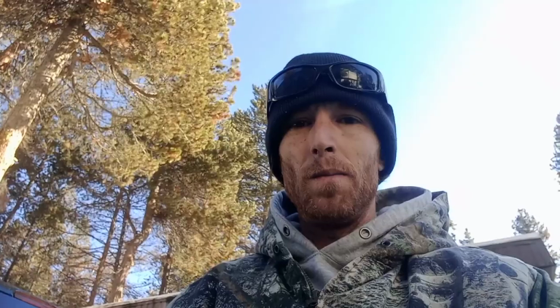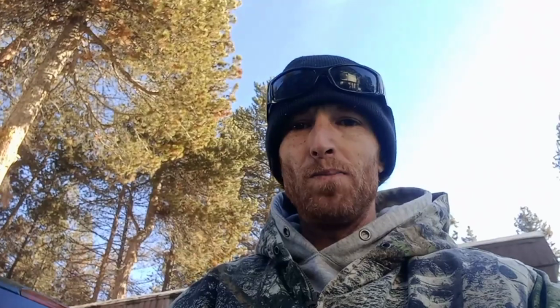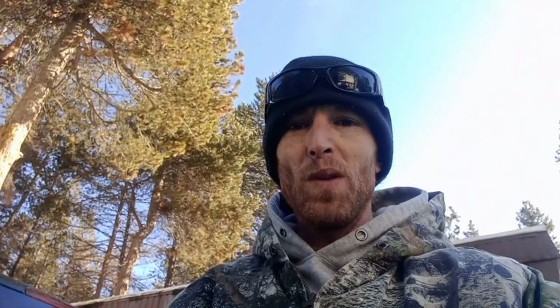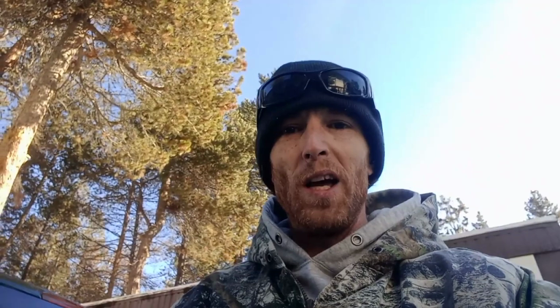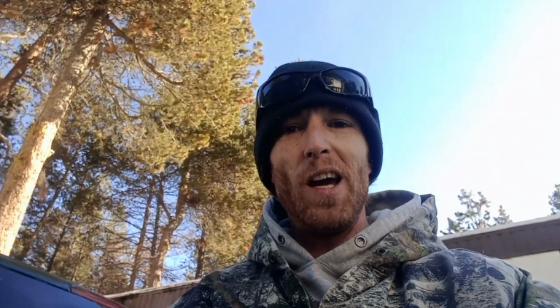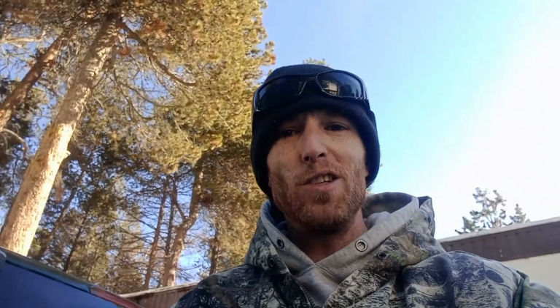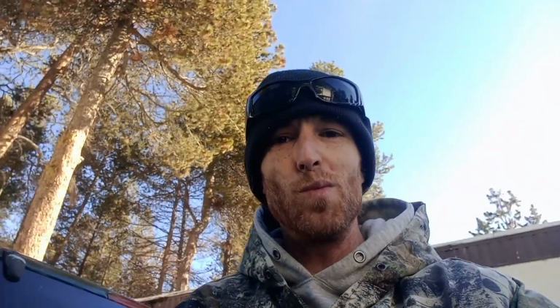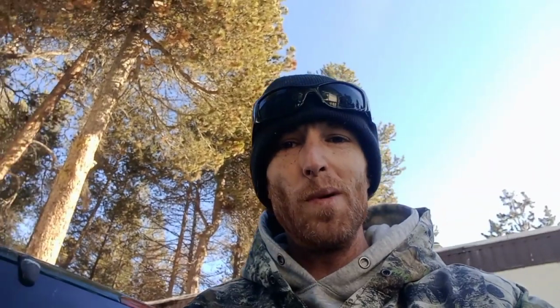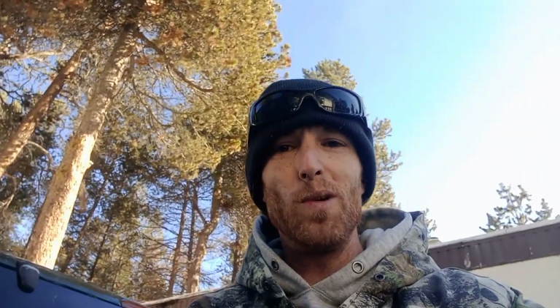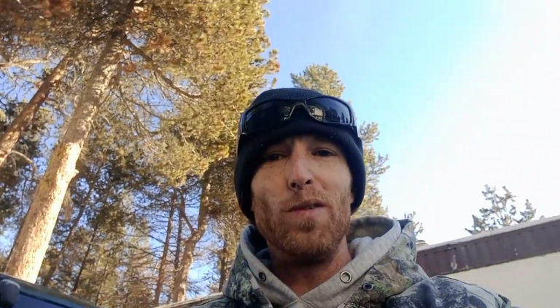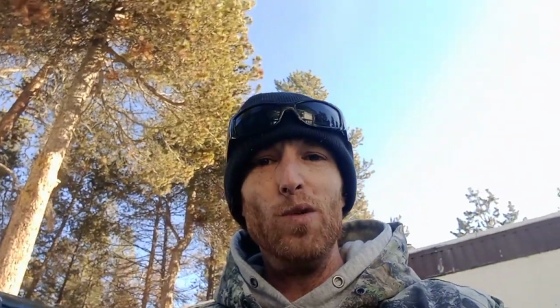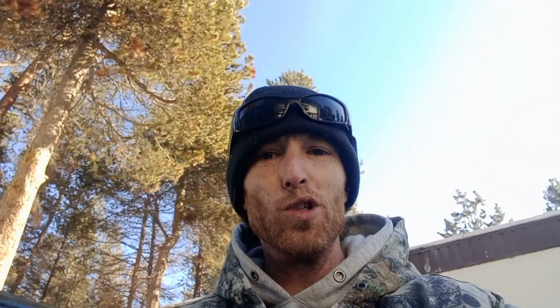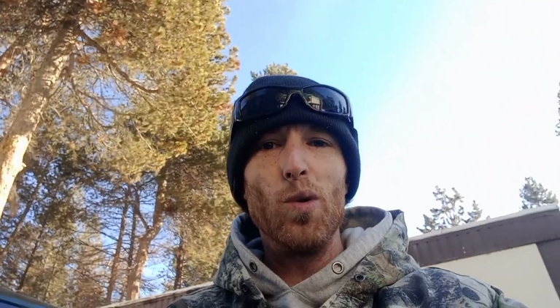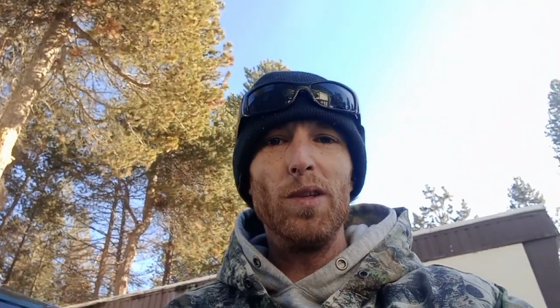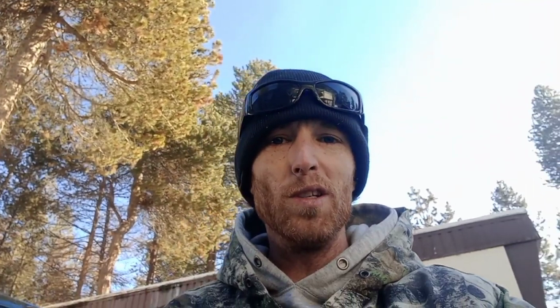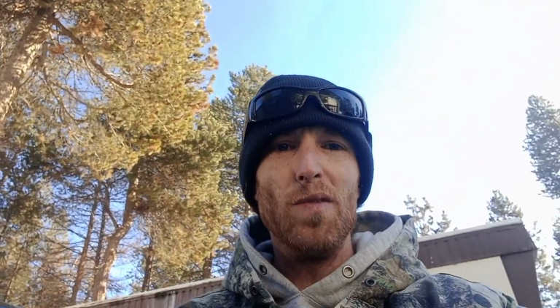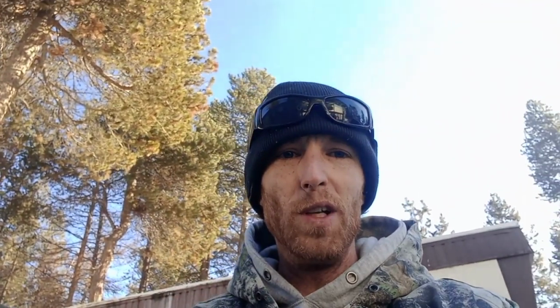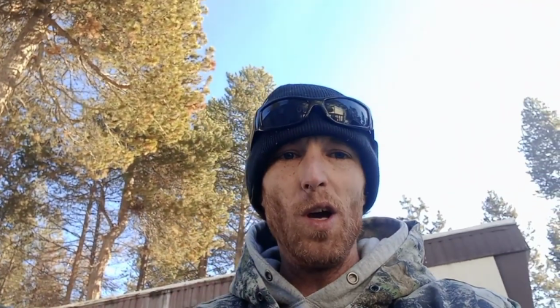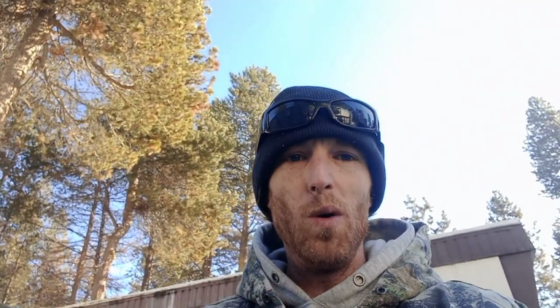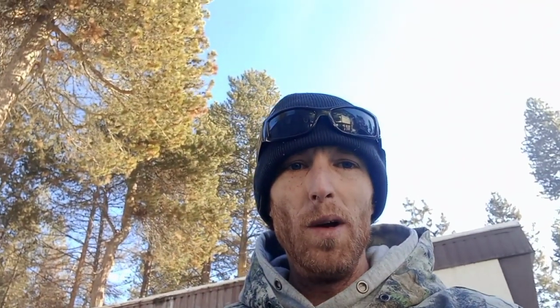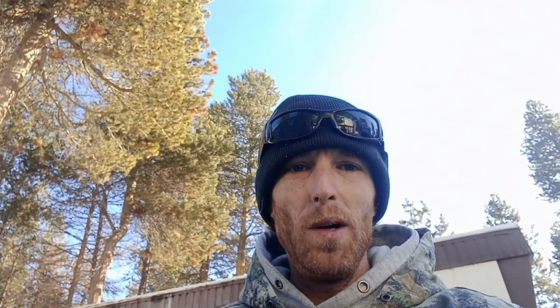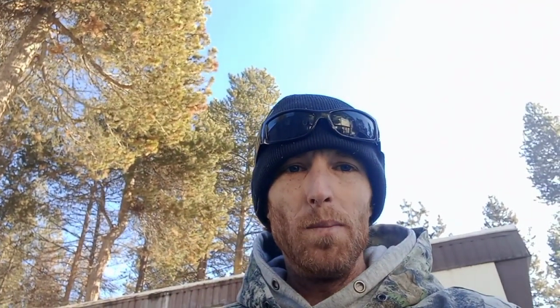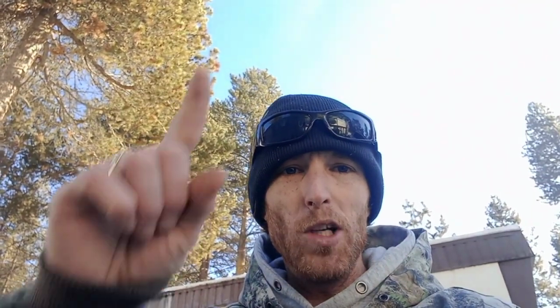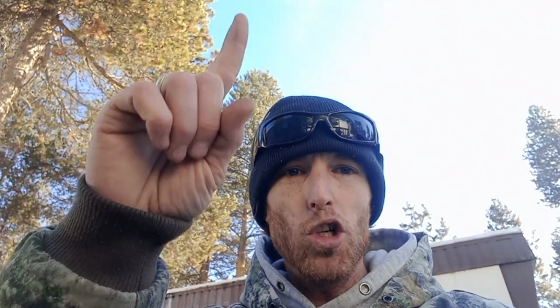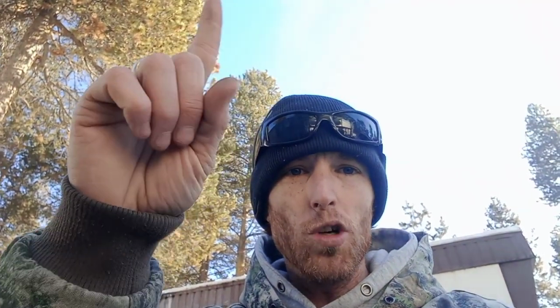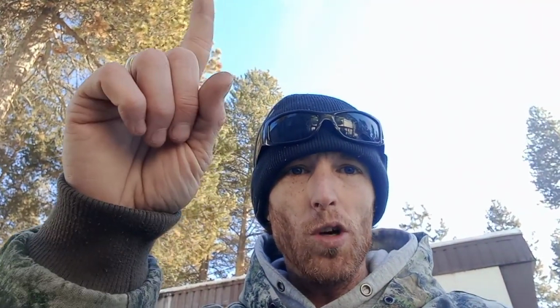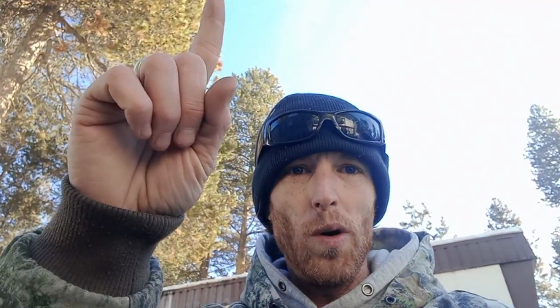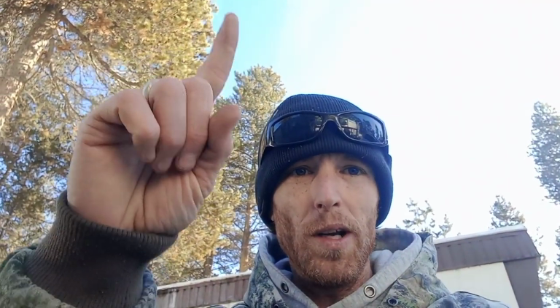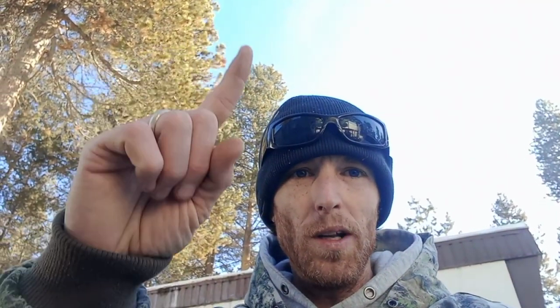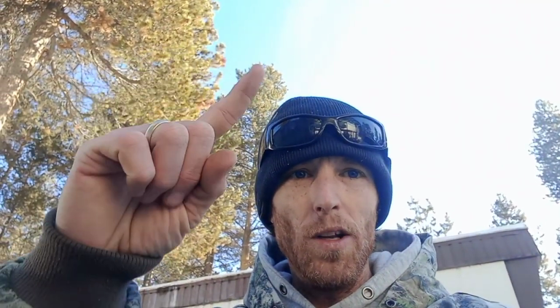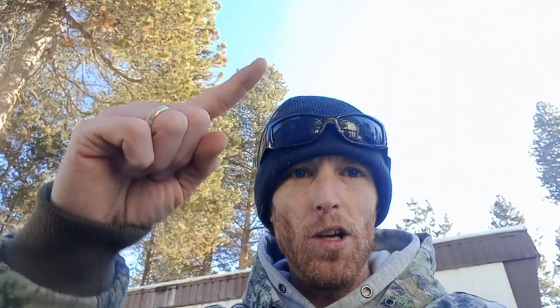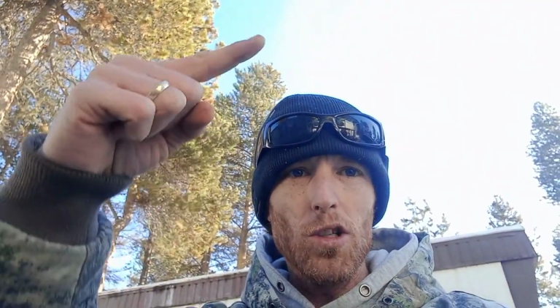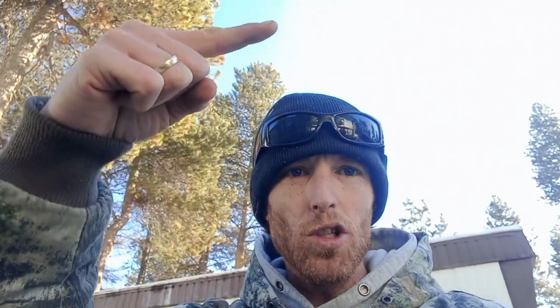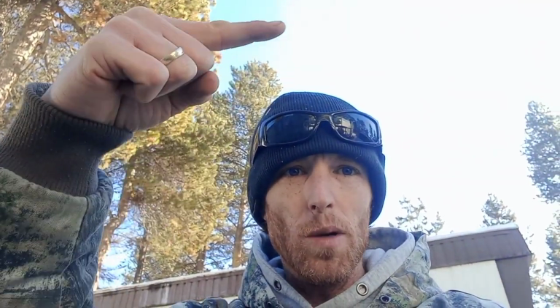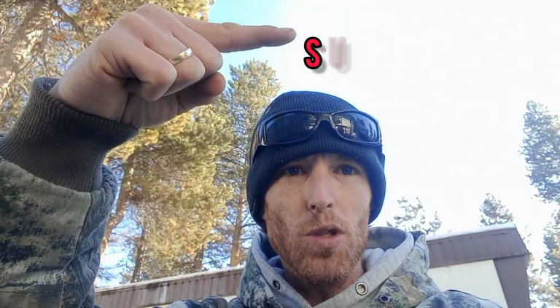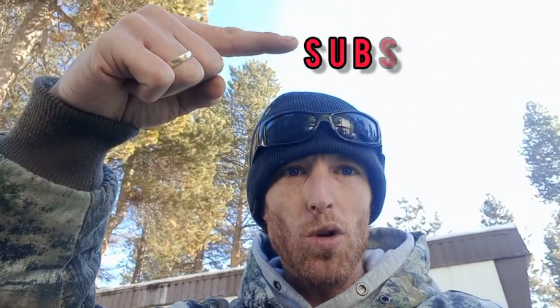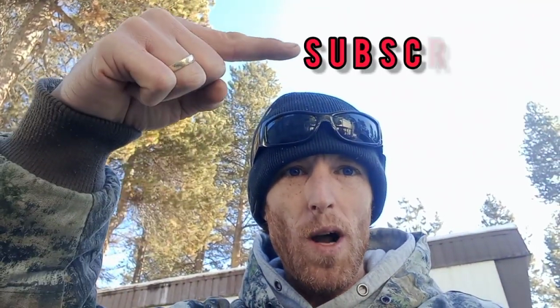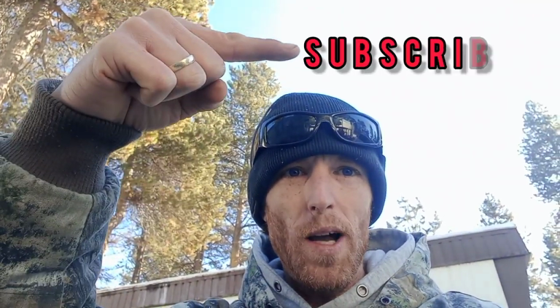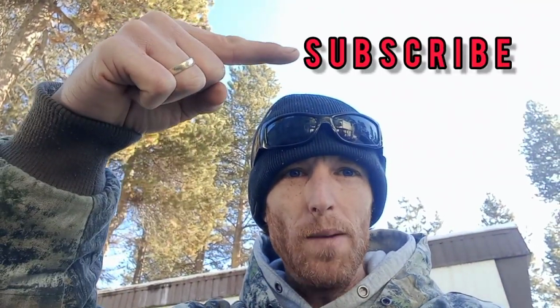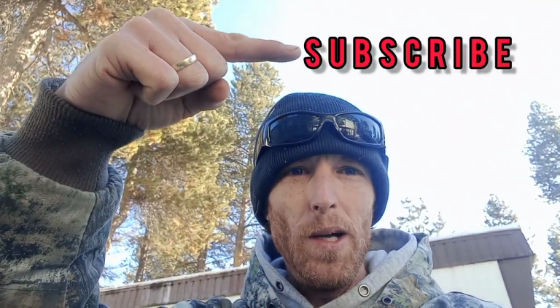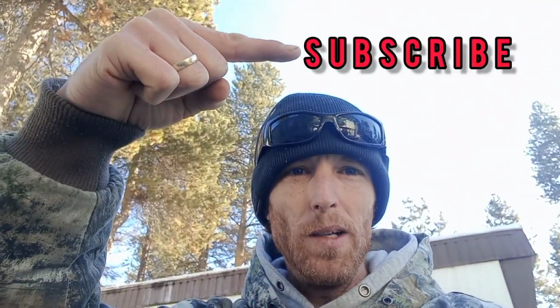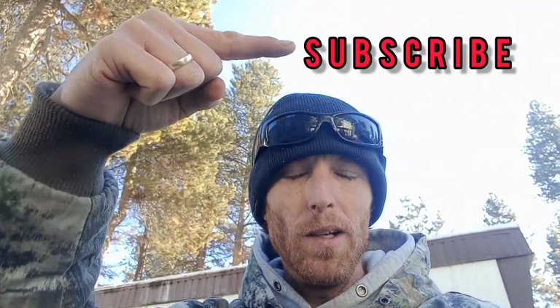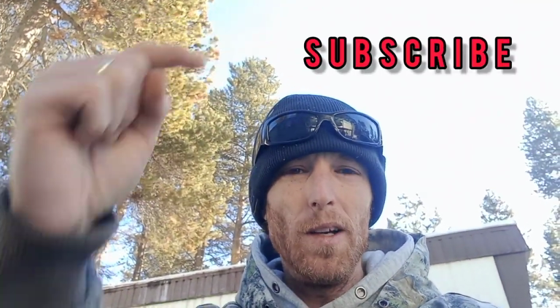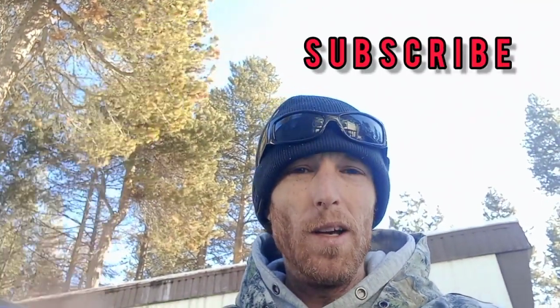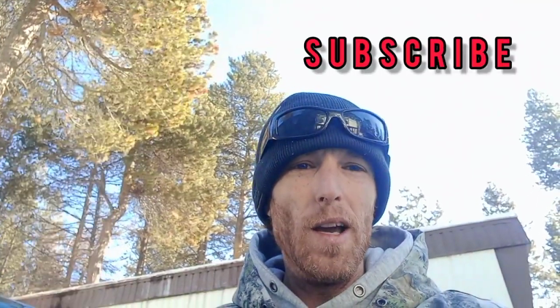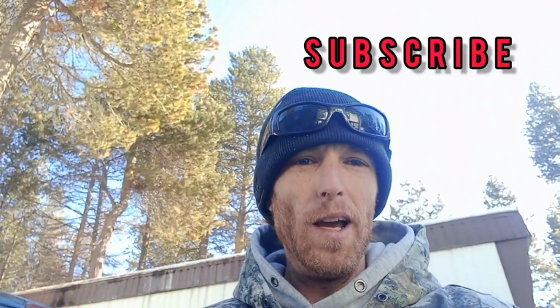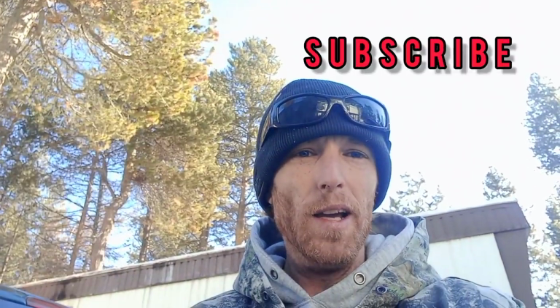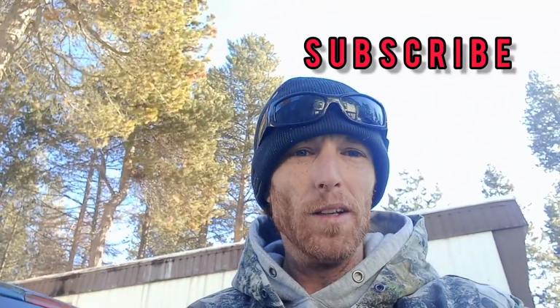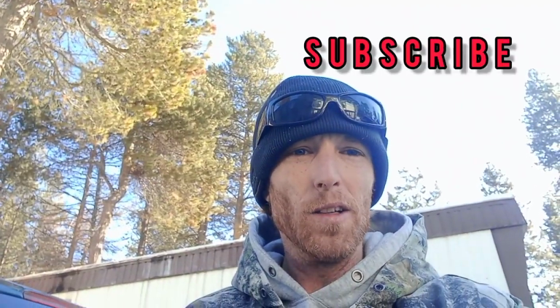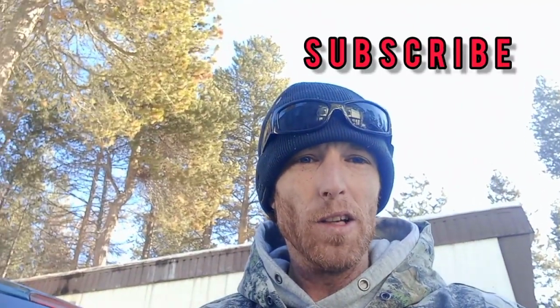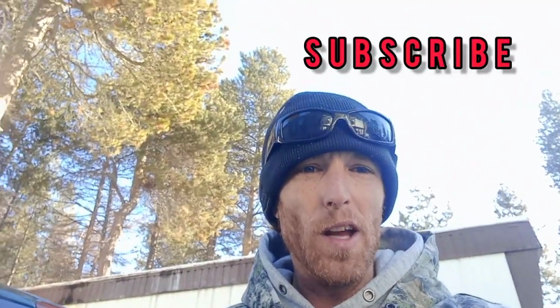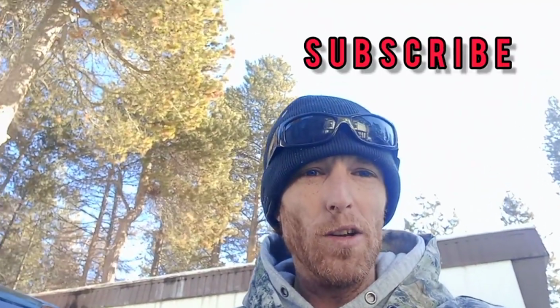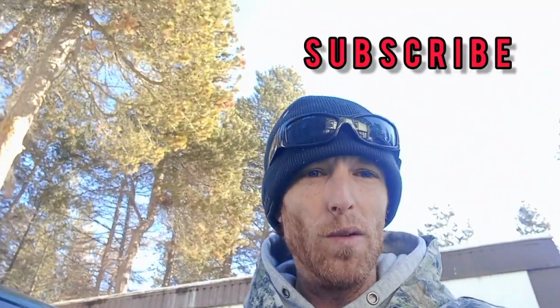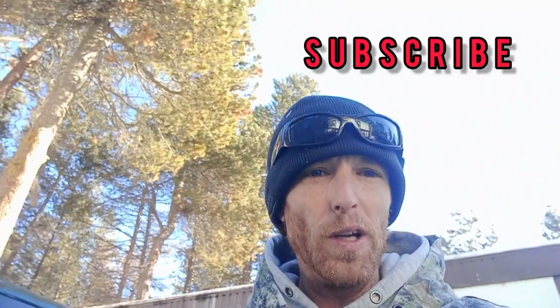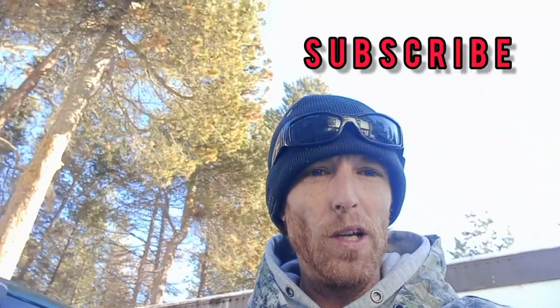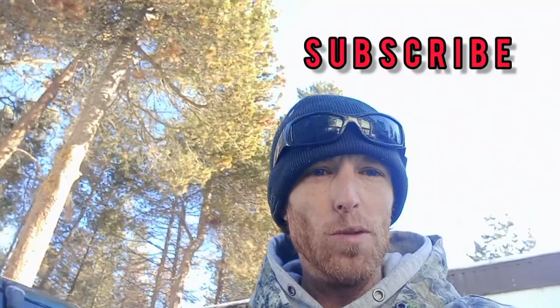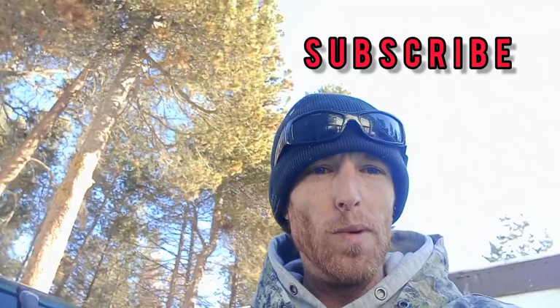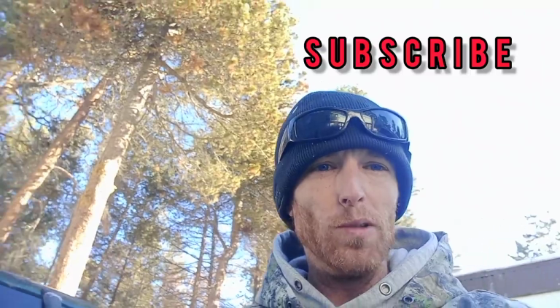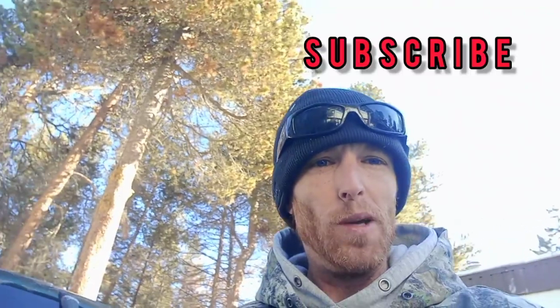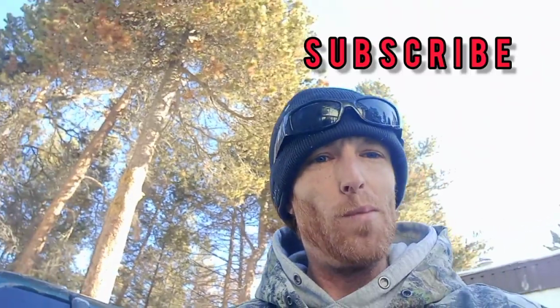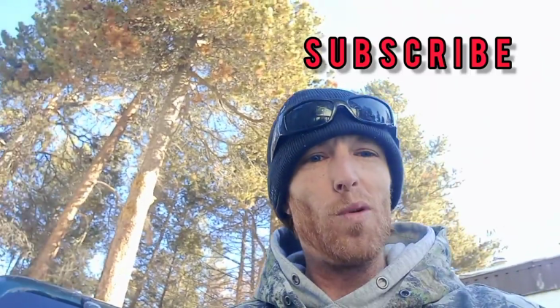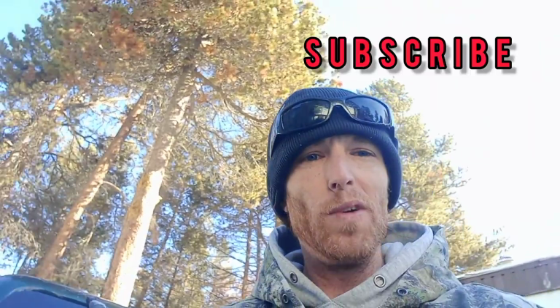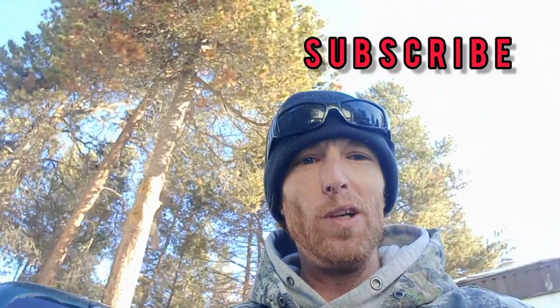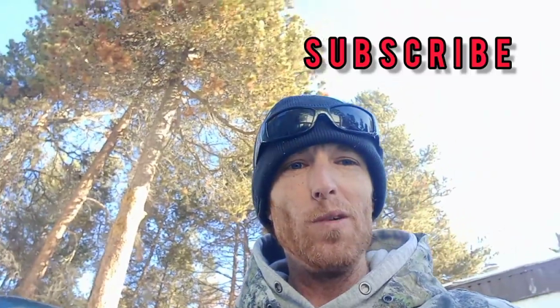Hey guys, remember if you enjoyed this video, make sure to go ahead and subscribe and click that notification bell to get more videos.